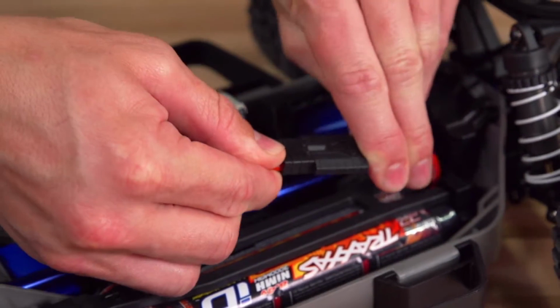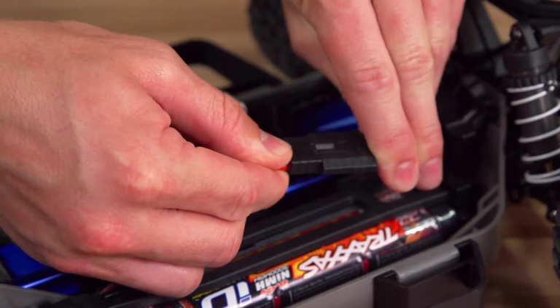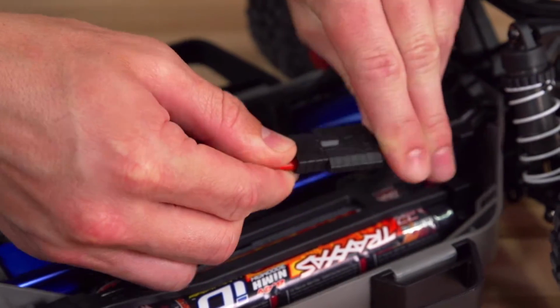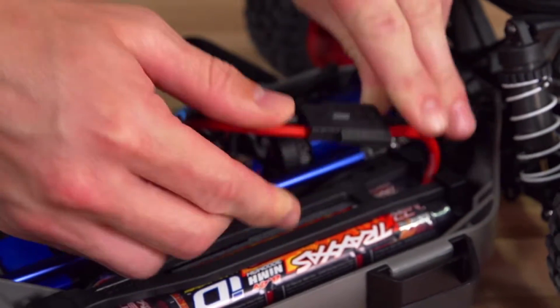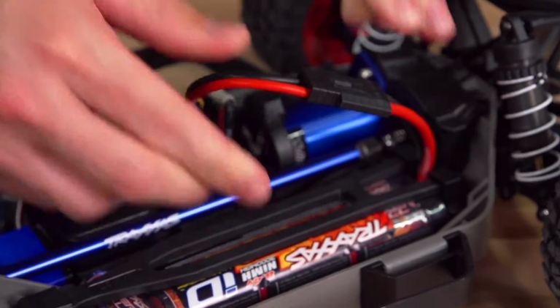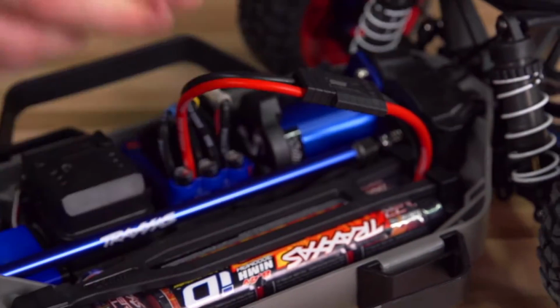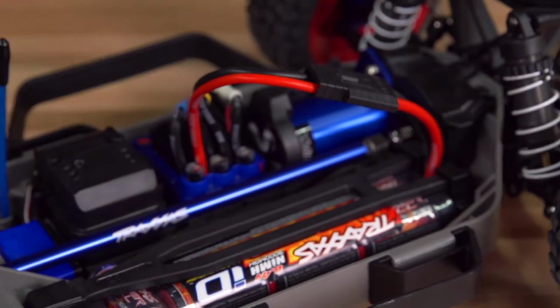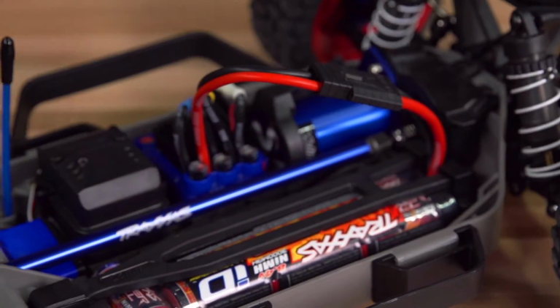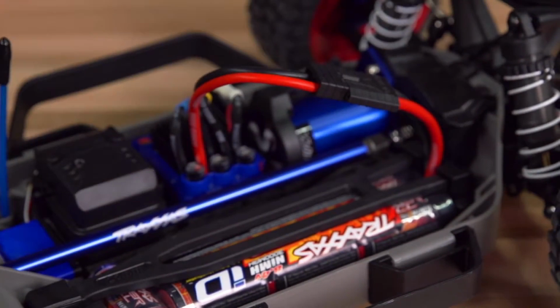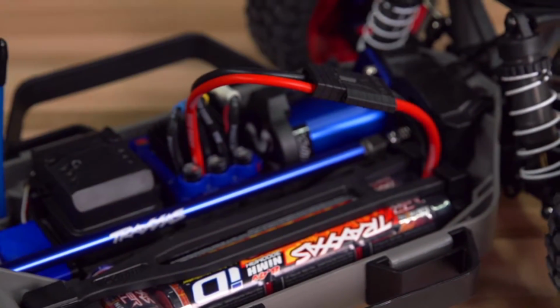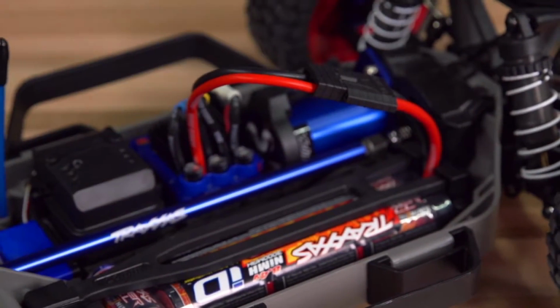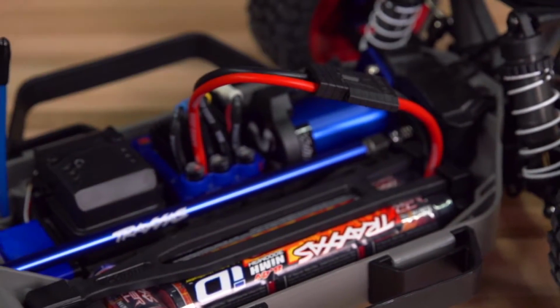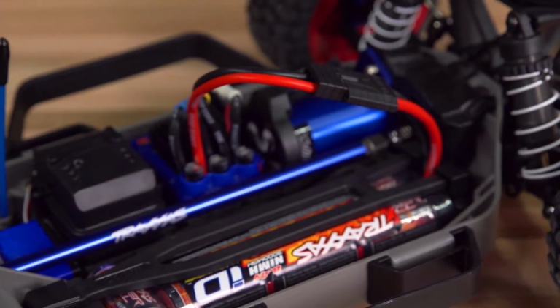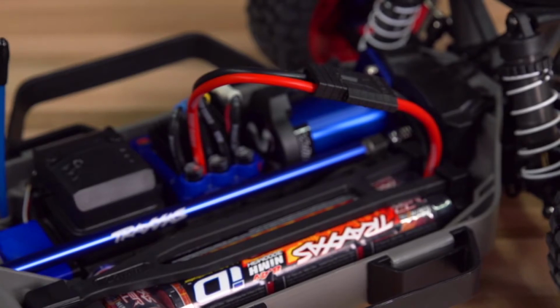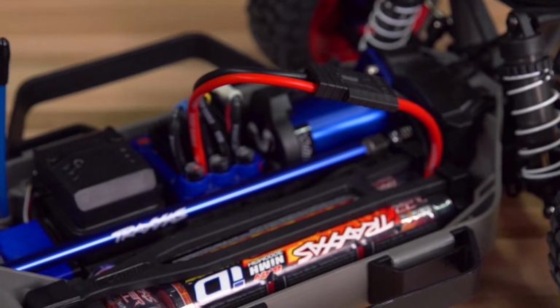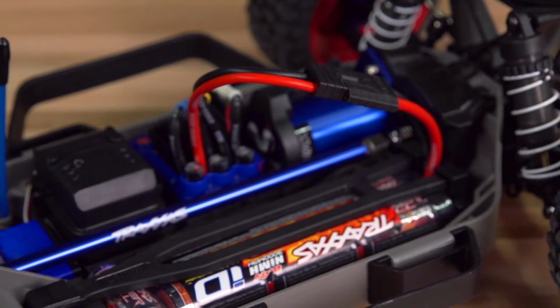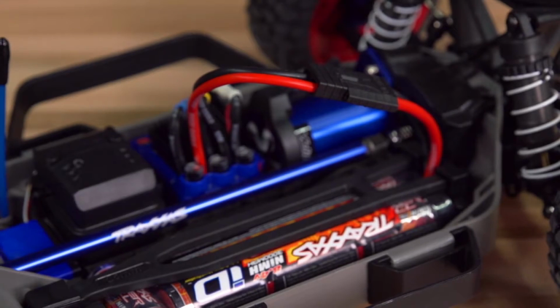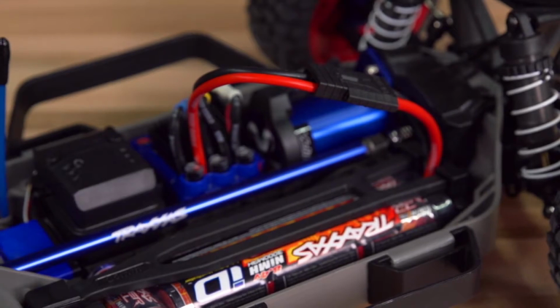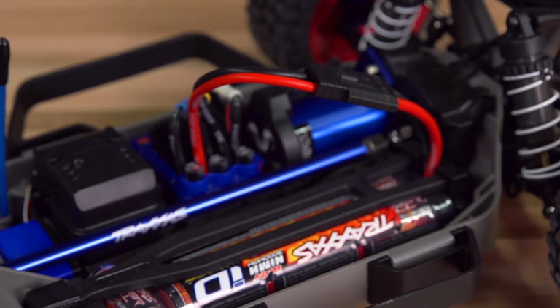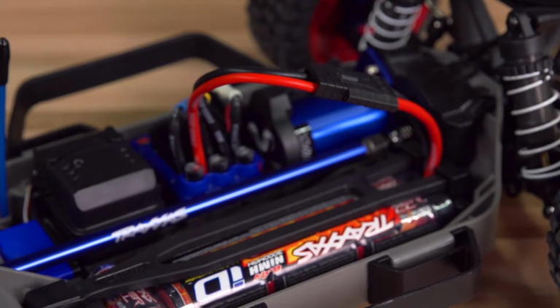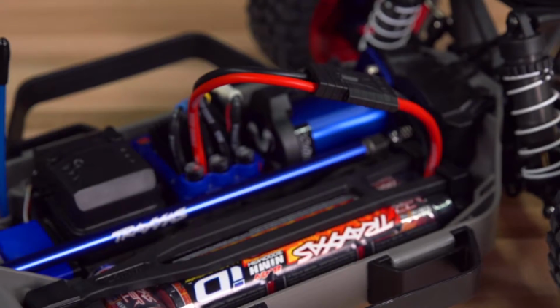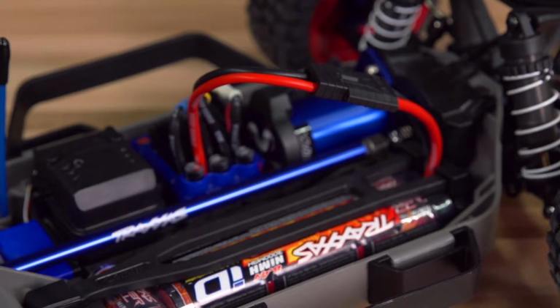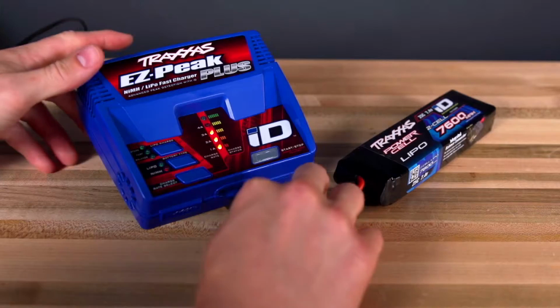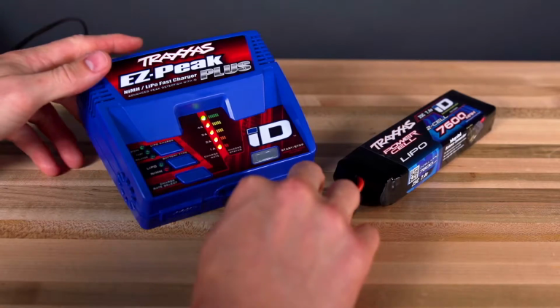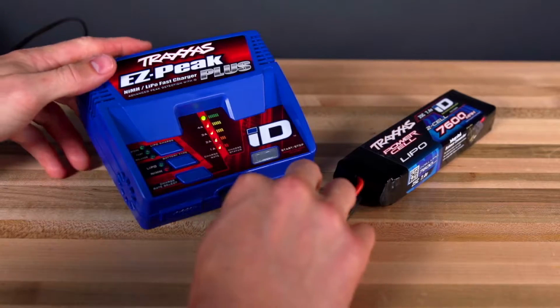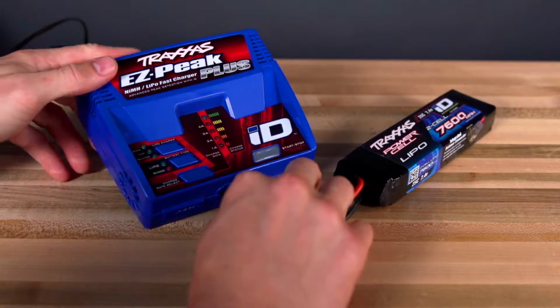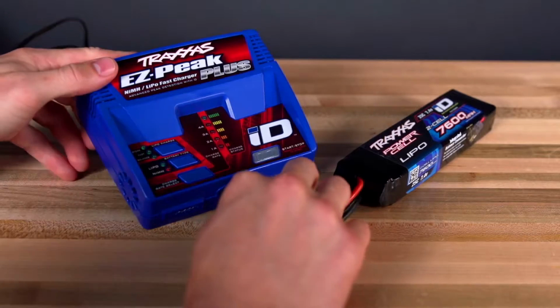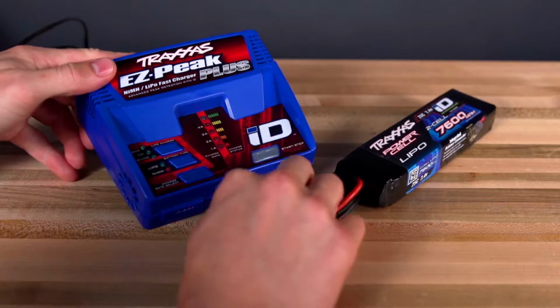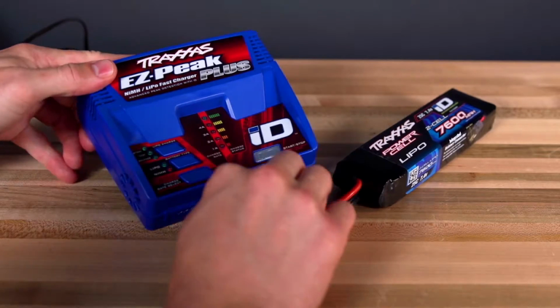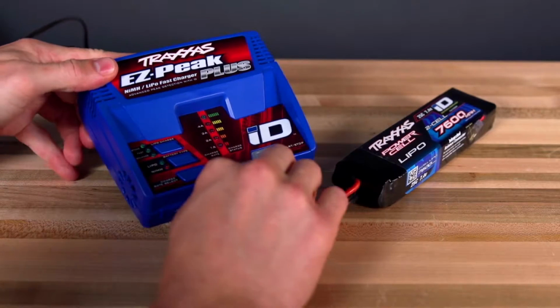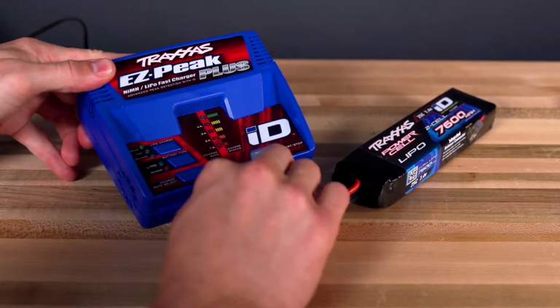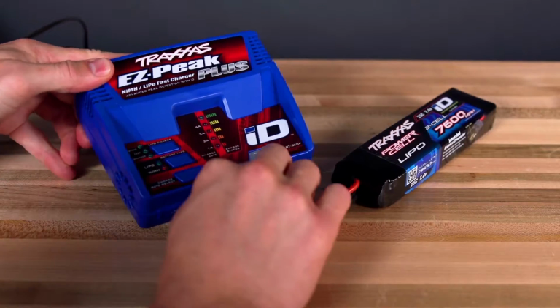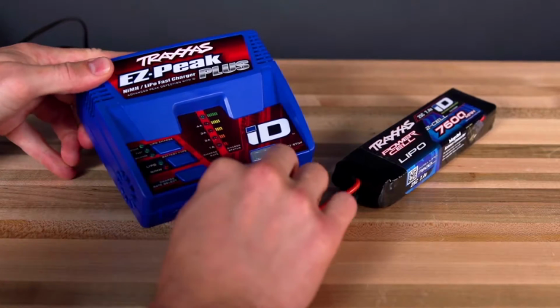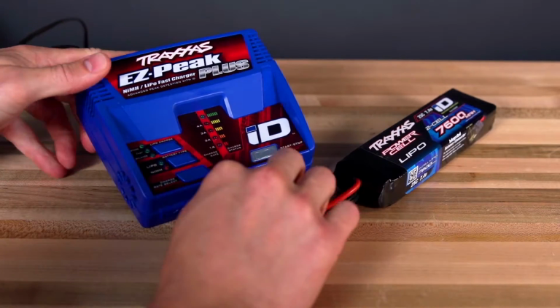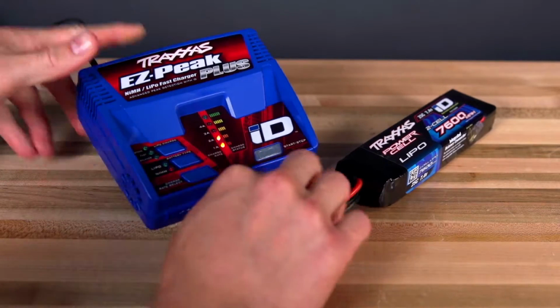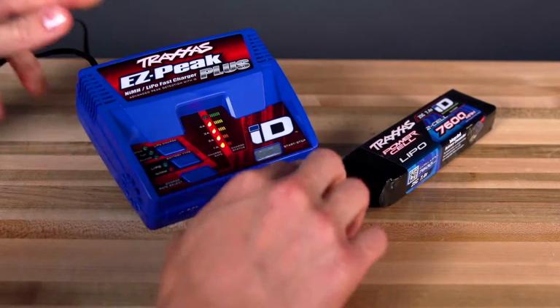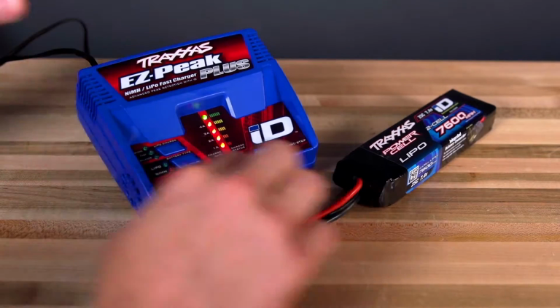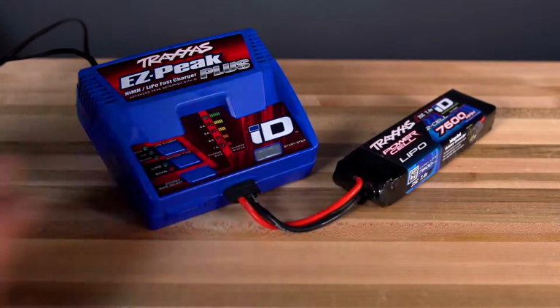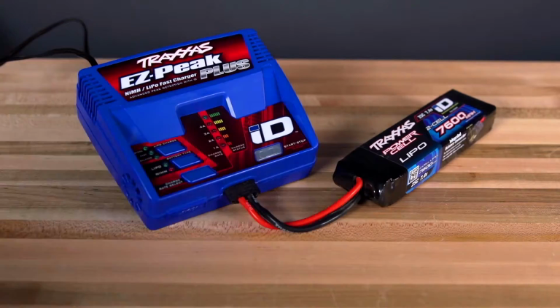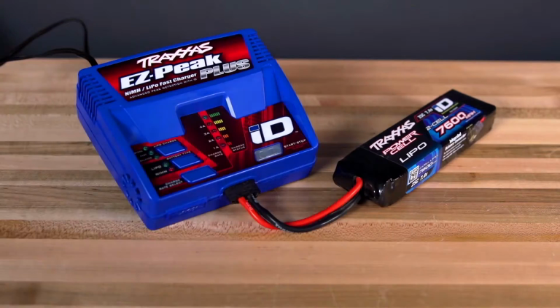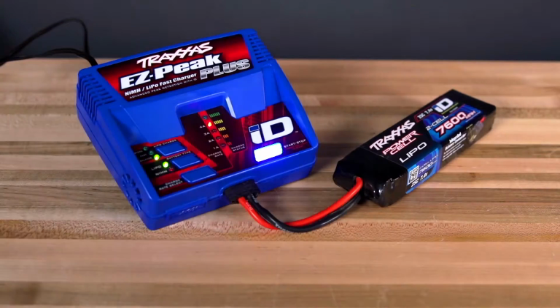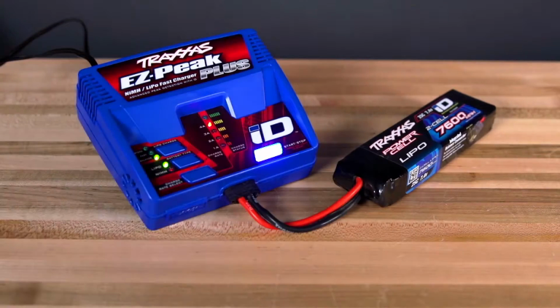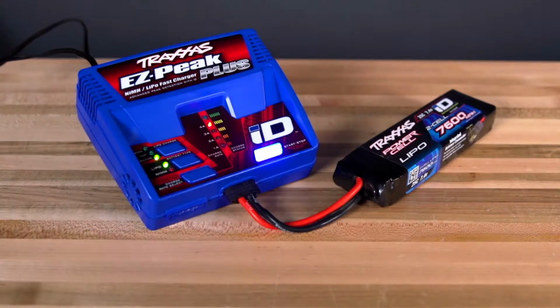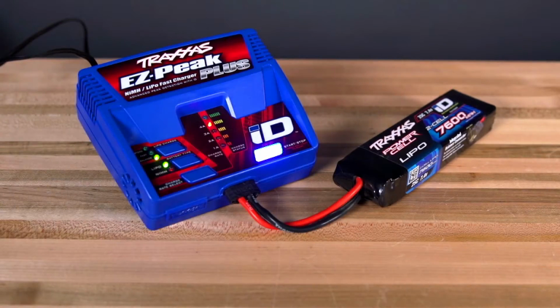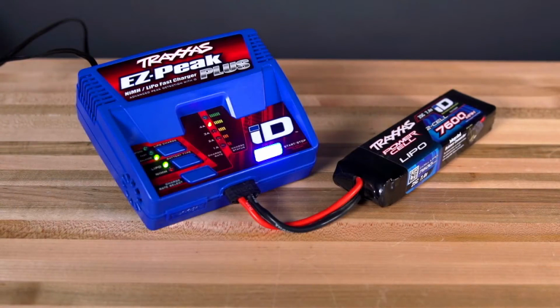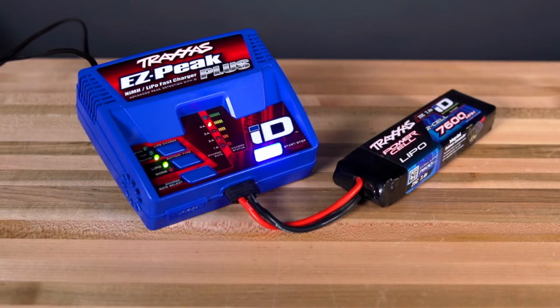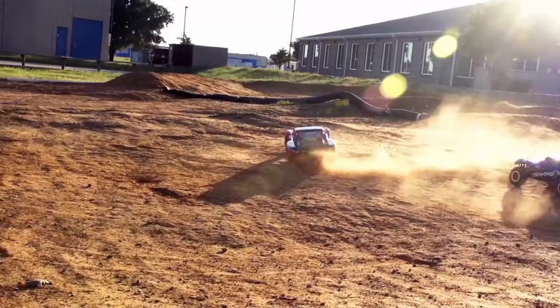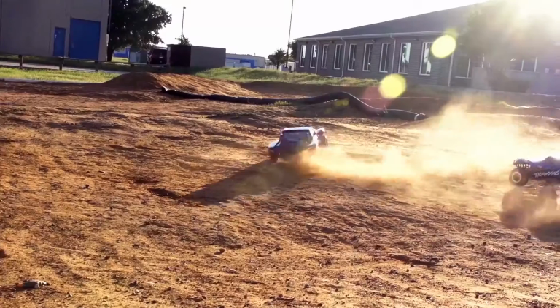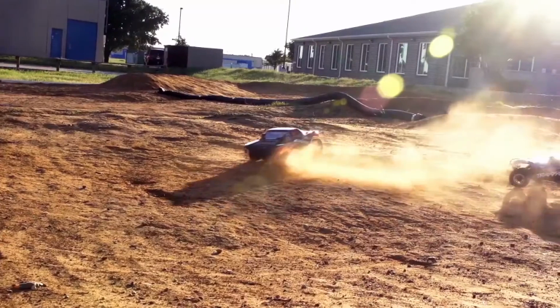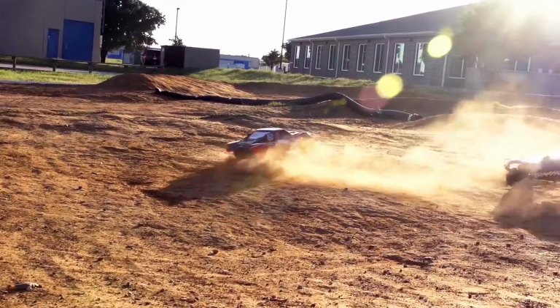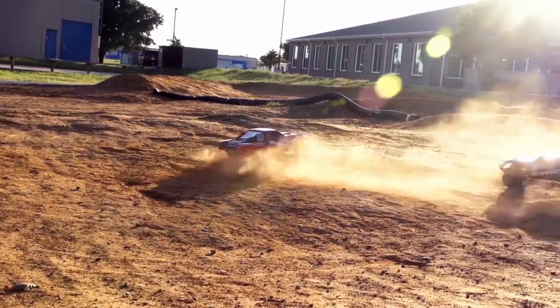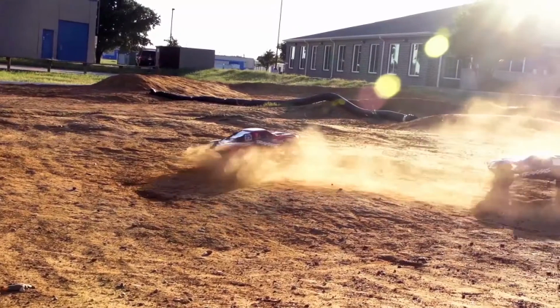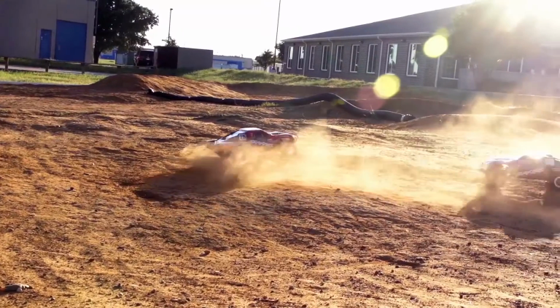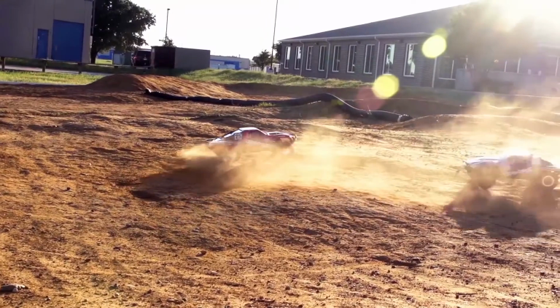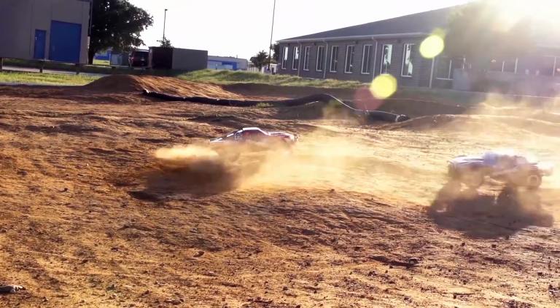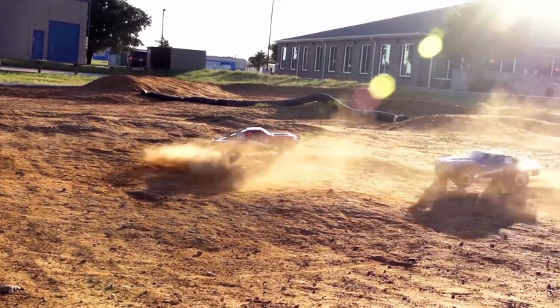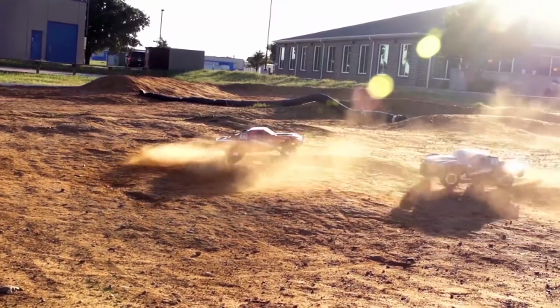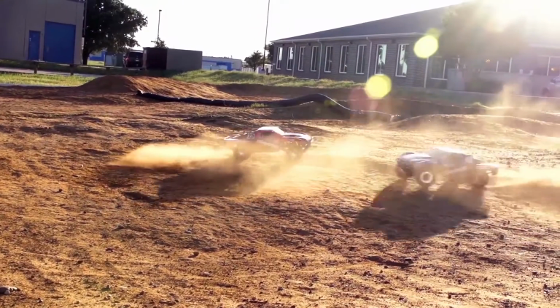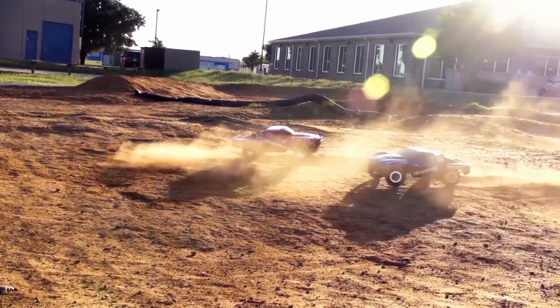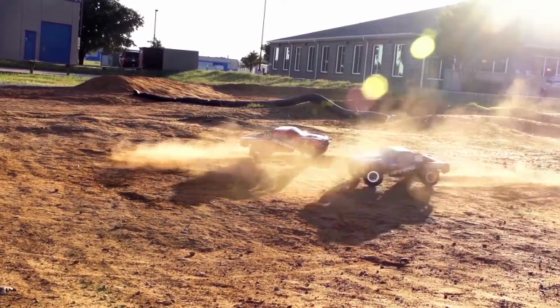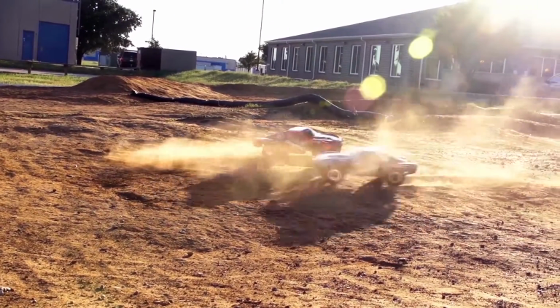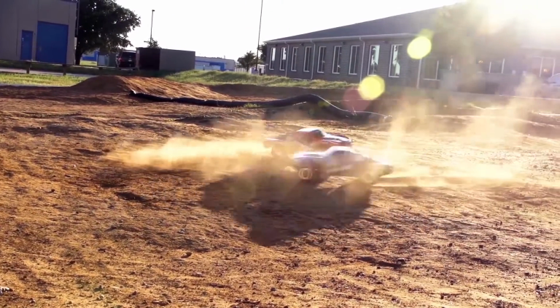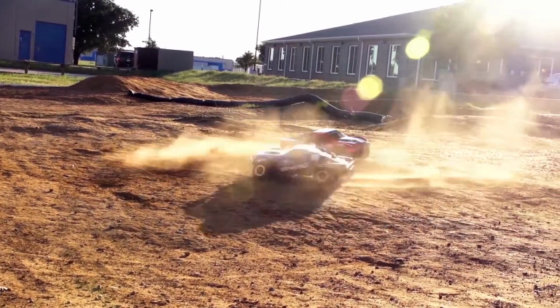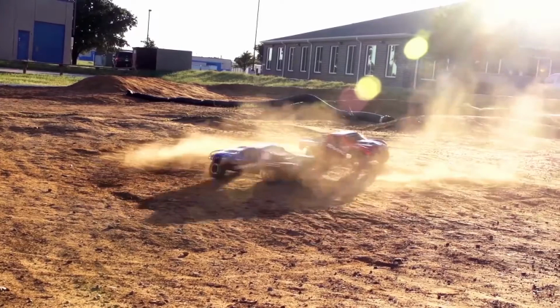The Traxxas ID system is all about making the charging process easier, which means more time having fun with your Traxxas vehicle.